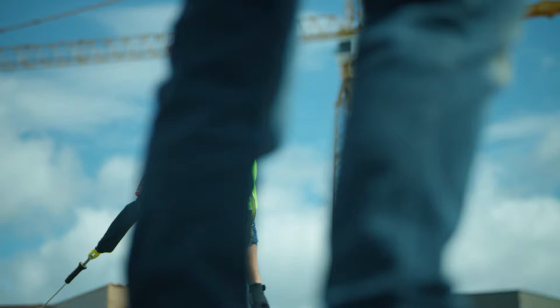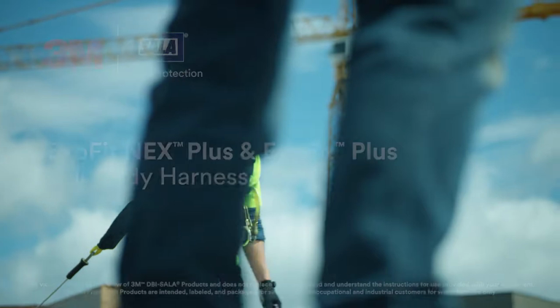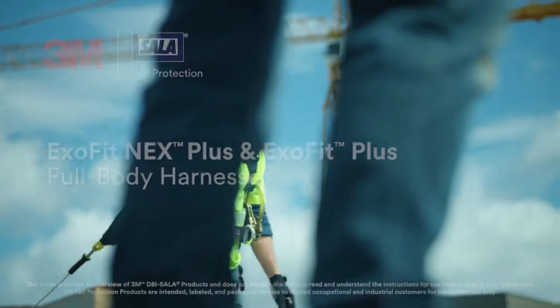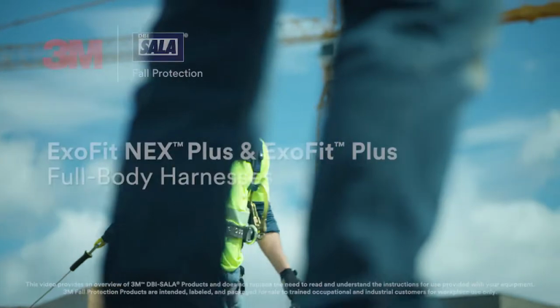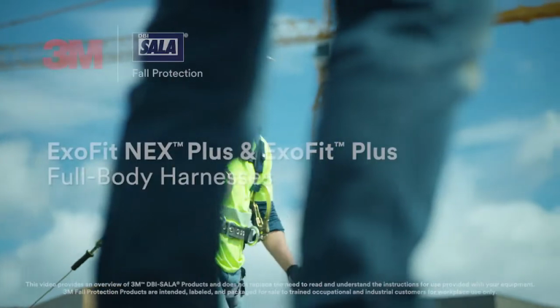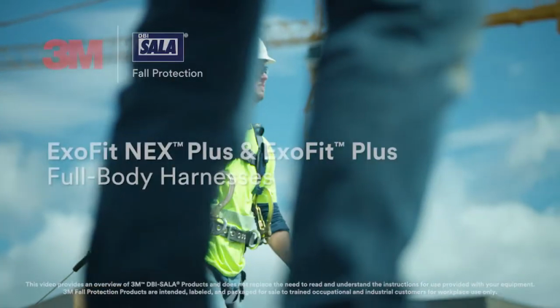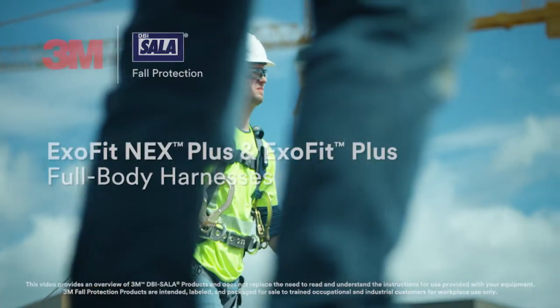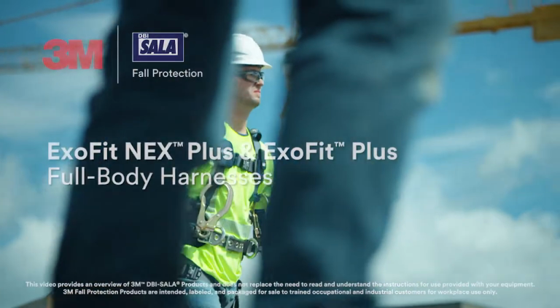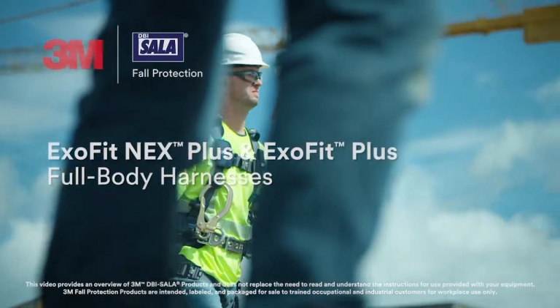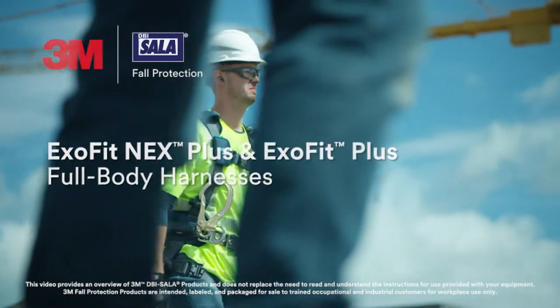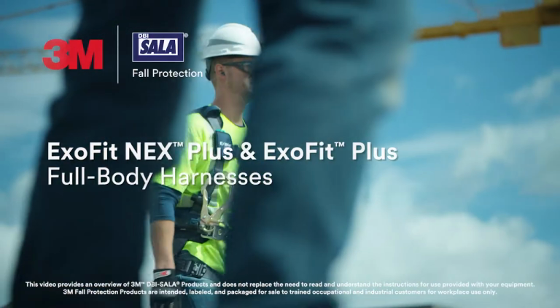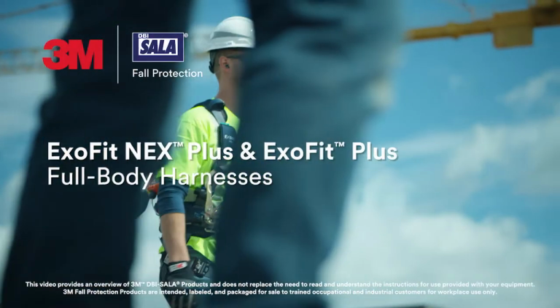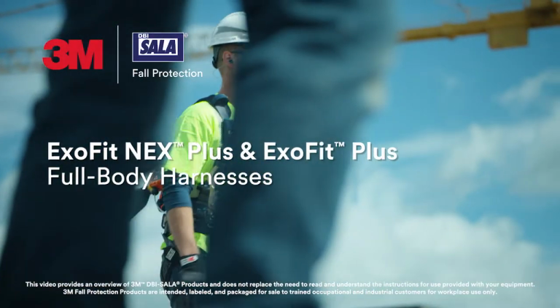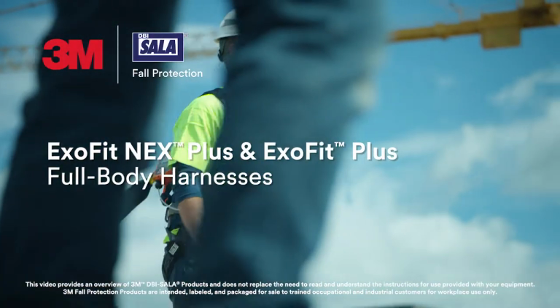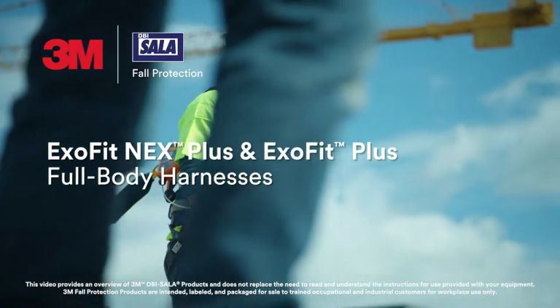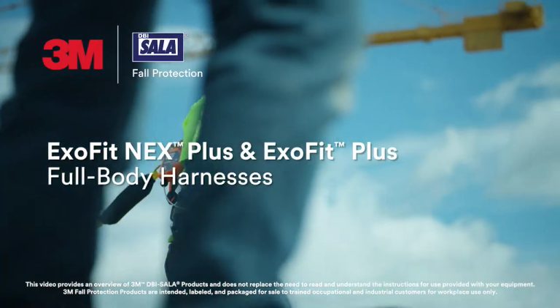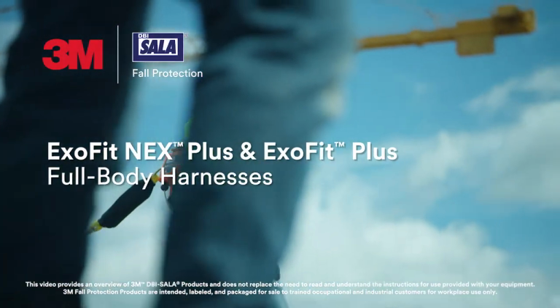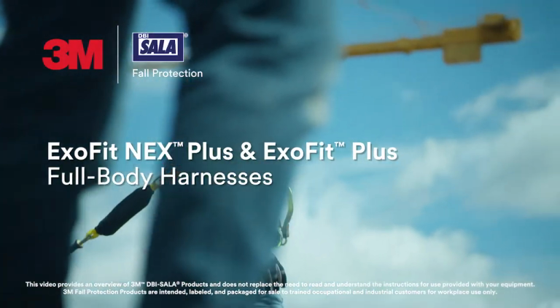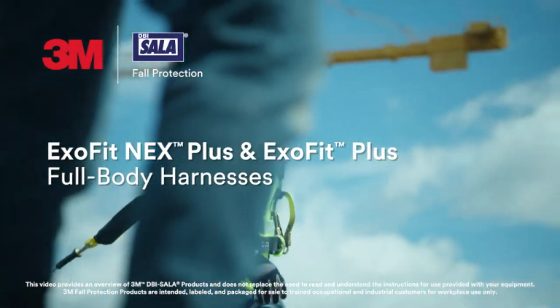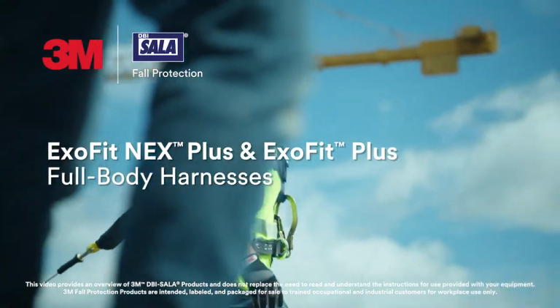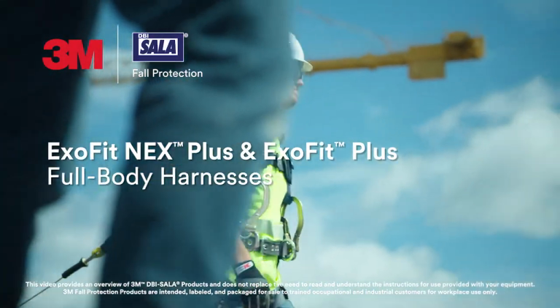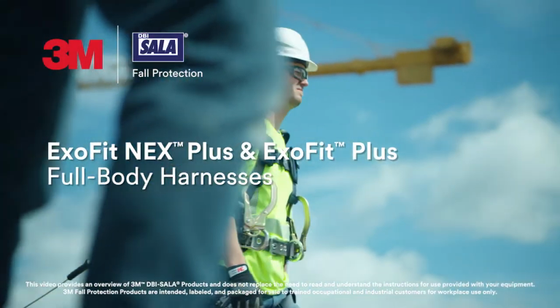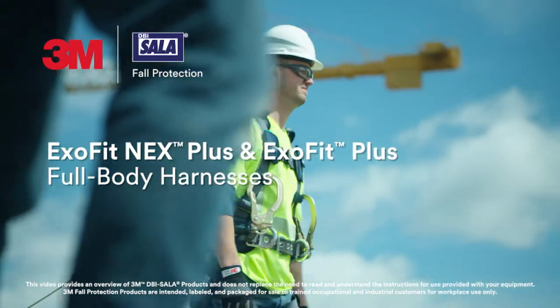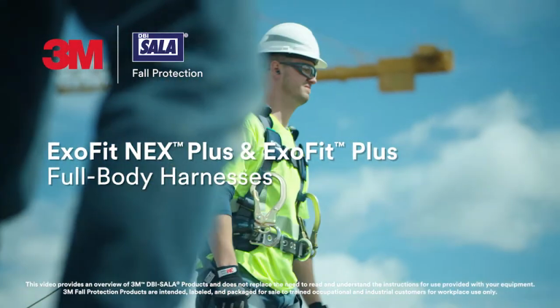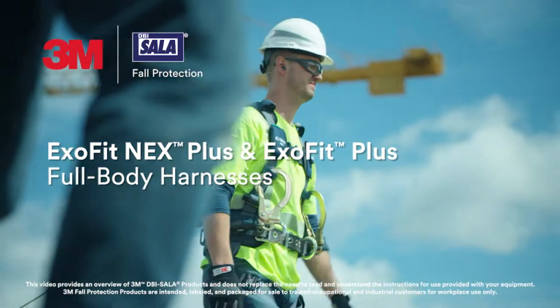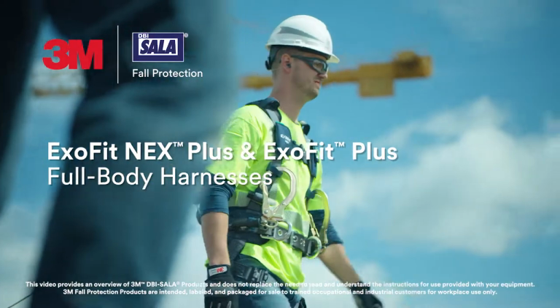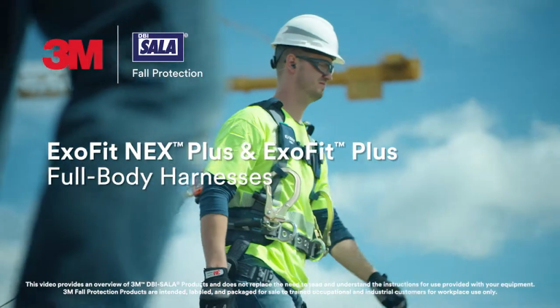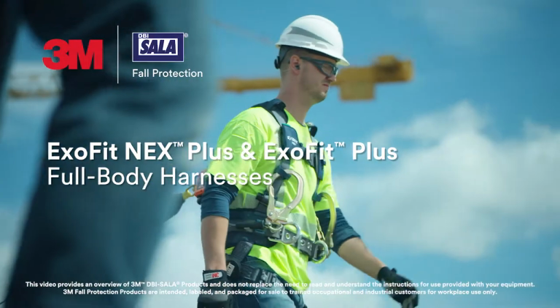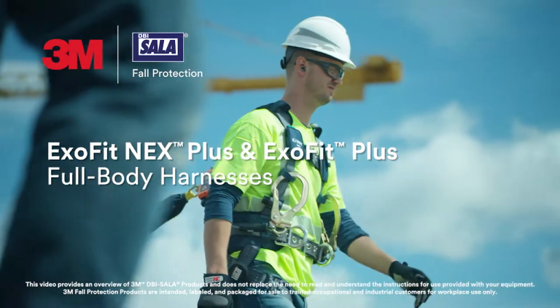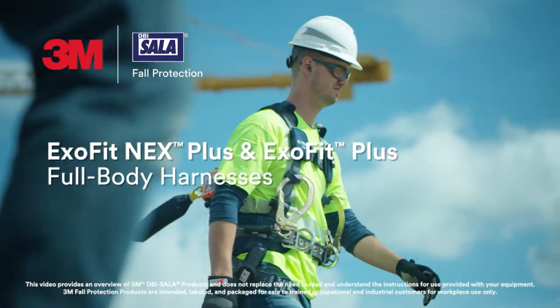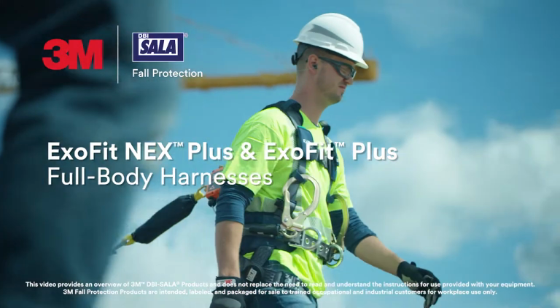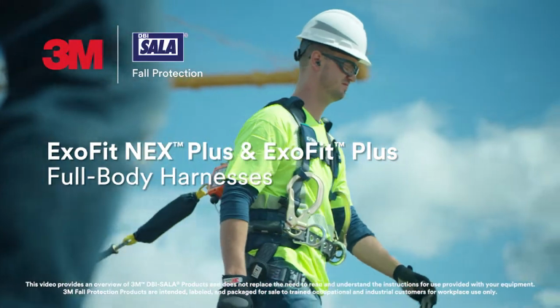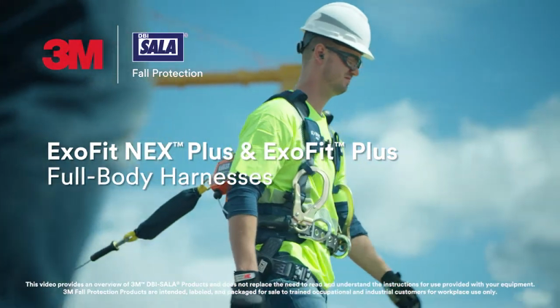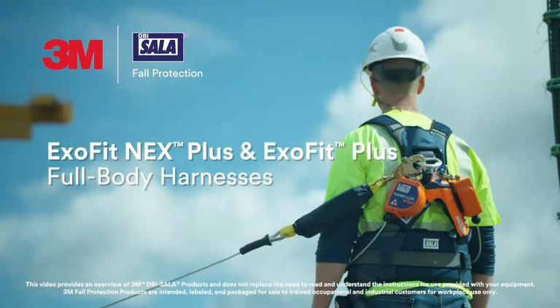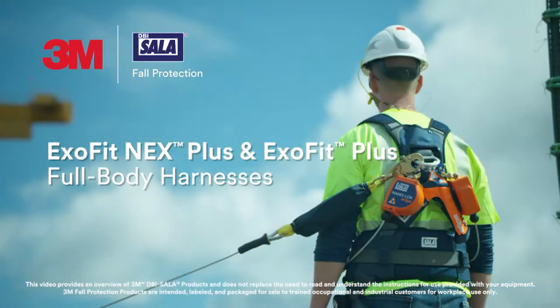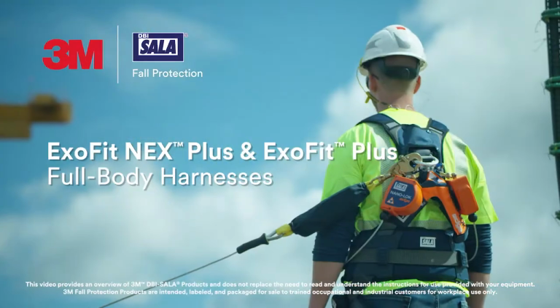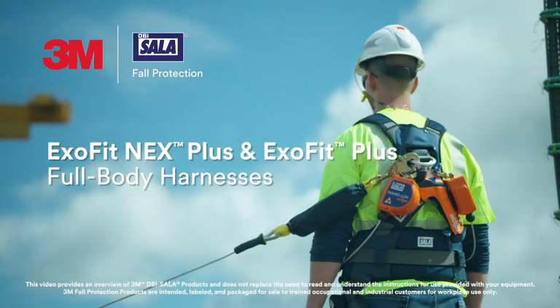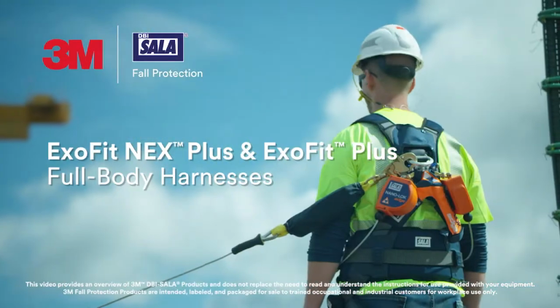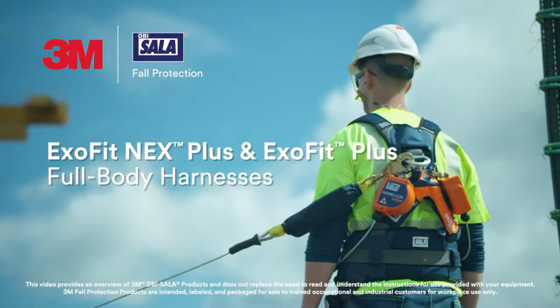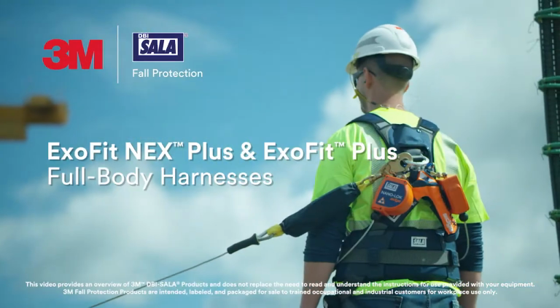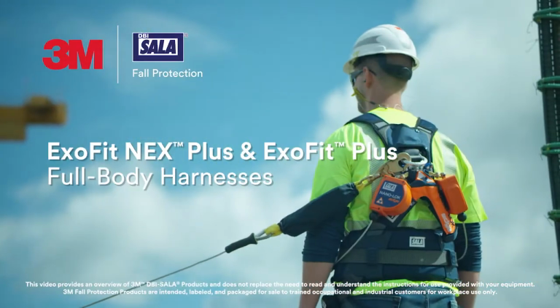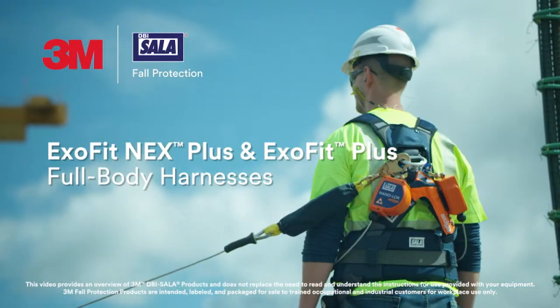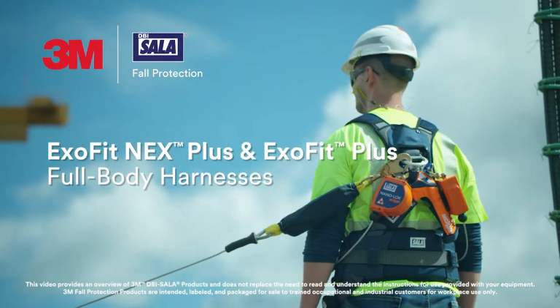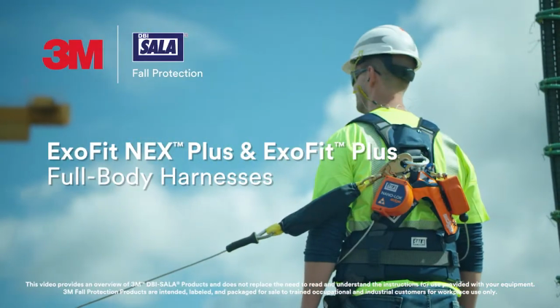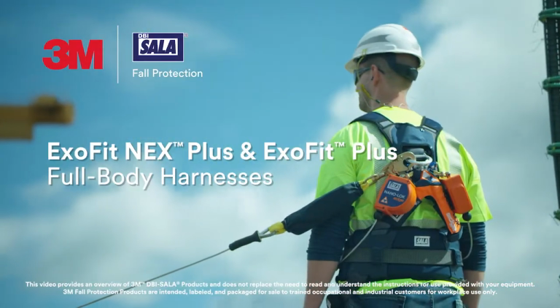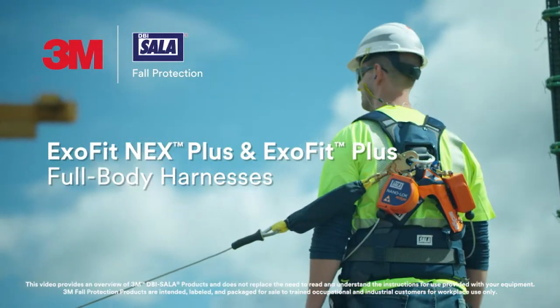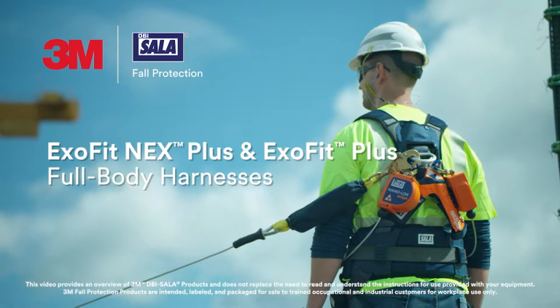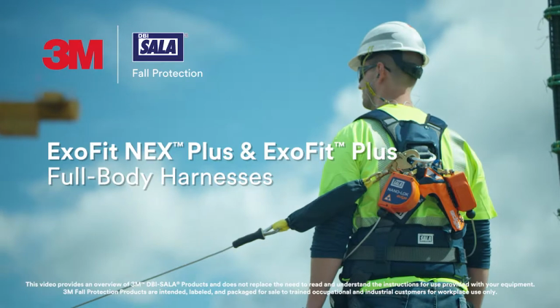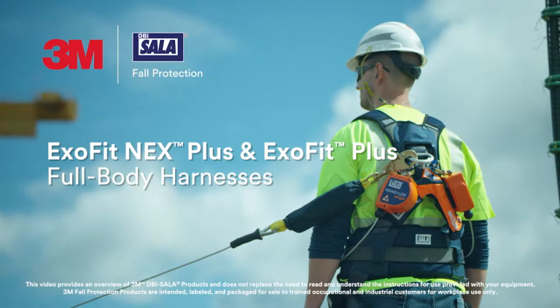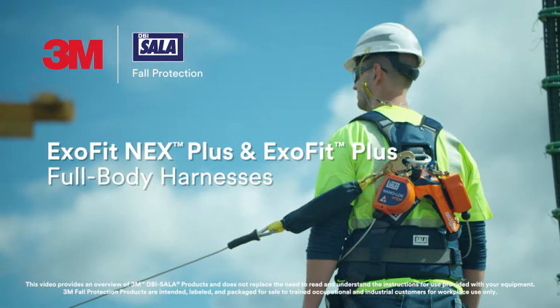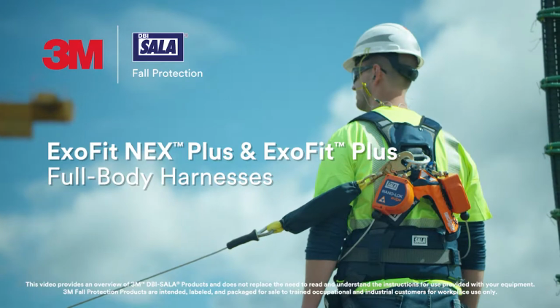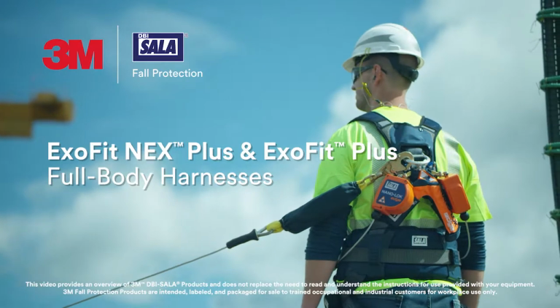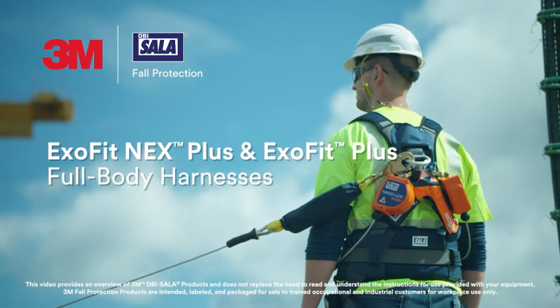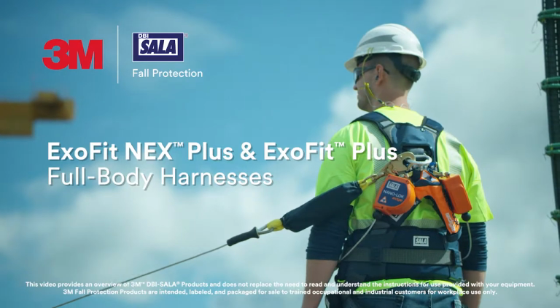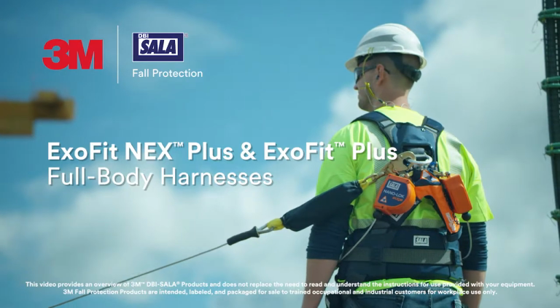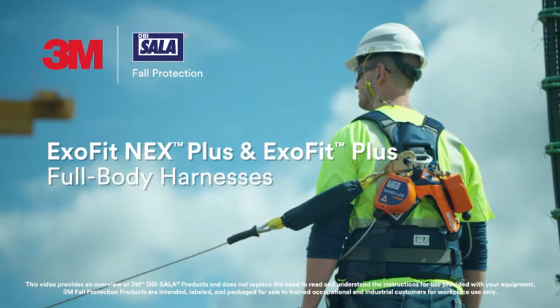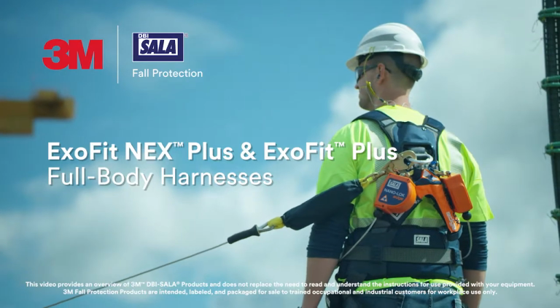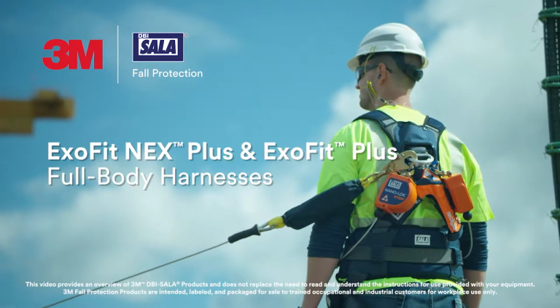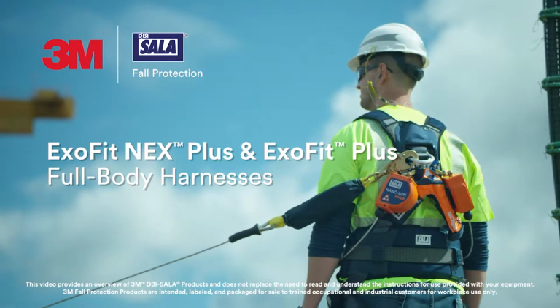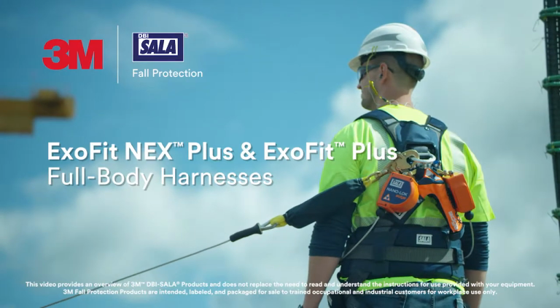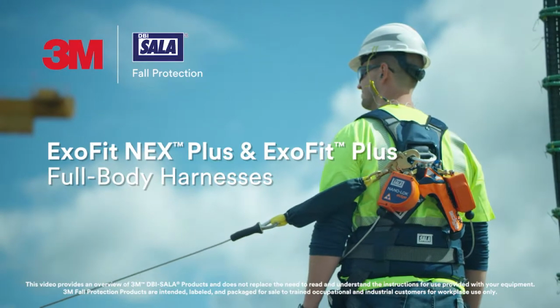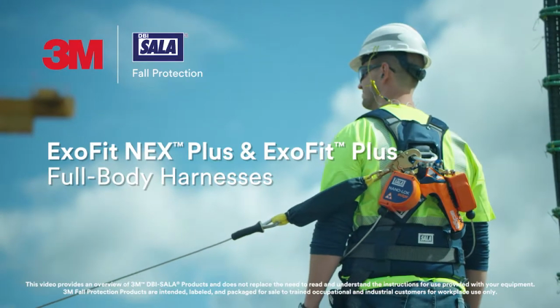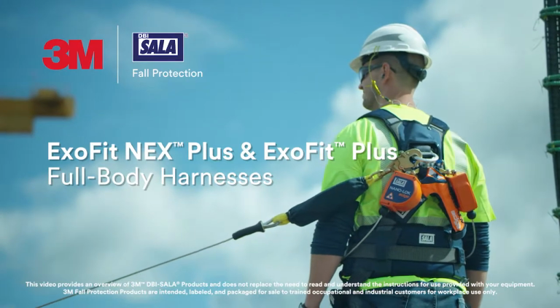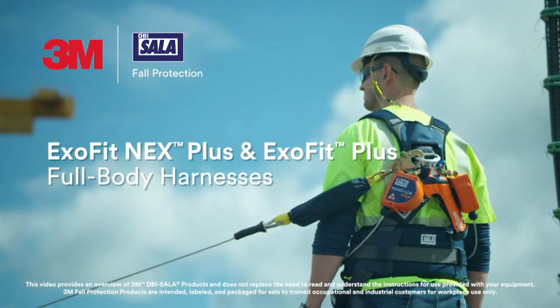Let's discuss how to use the new features of your 3M DBI Sala ExoFit Nex Plus or ExoFit Plus Full Body Harness.